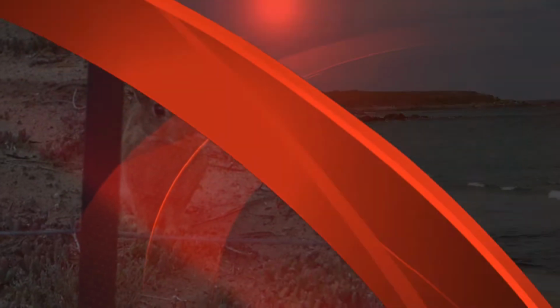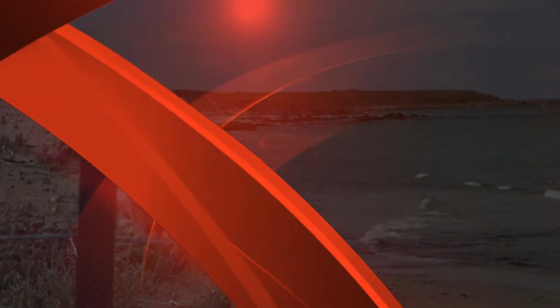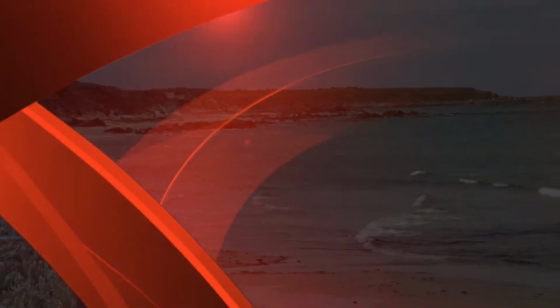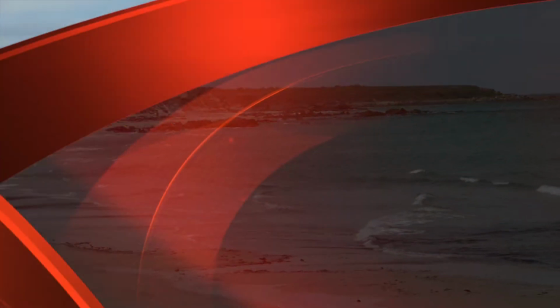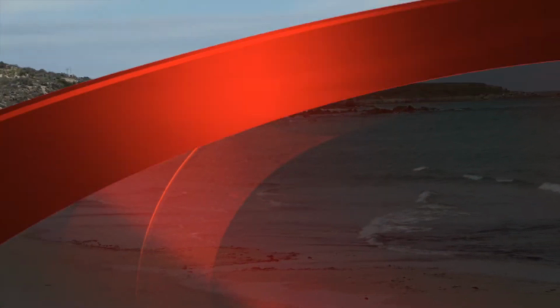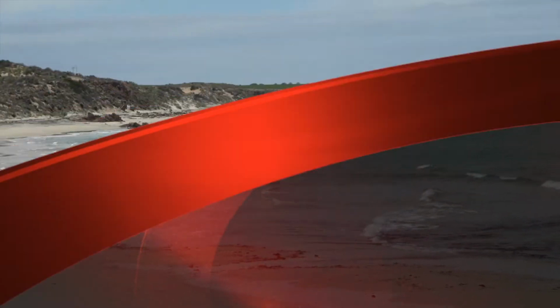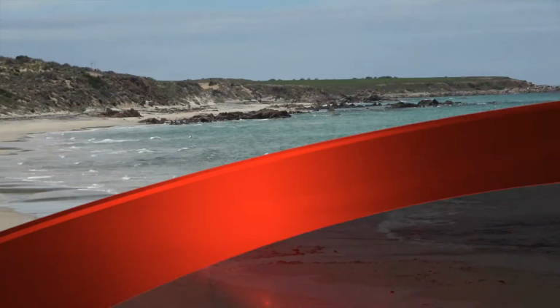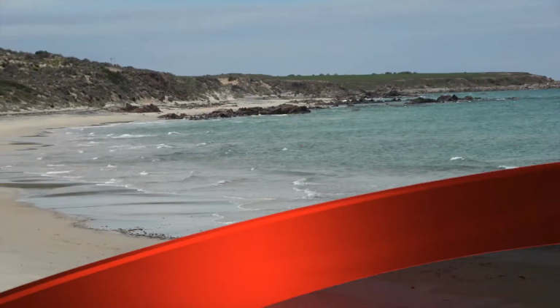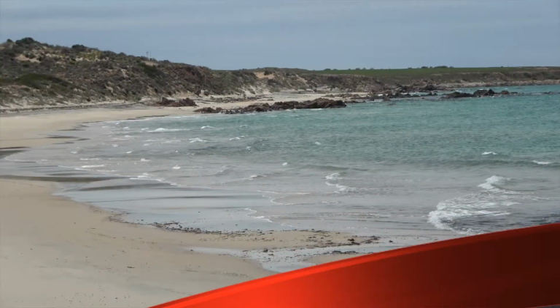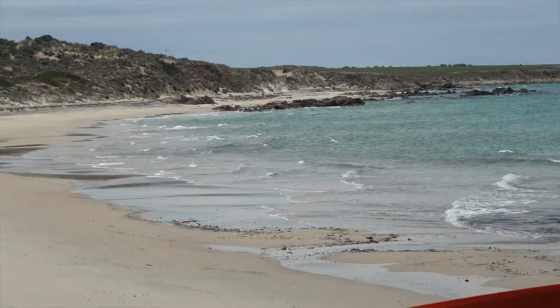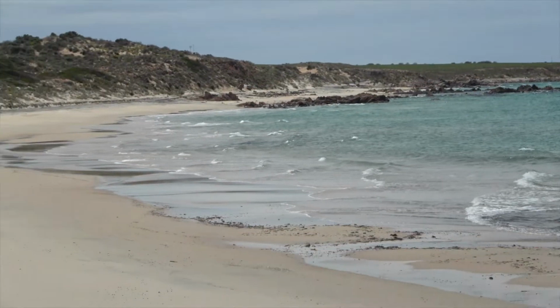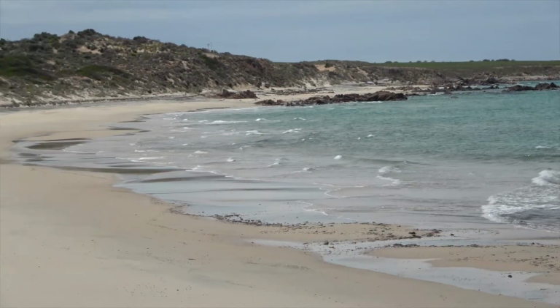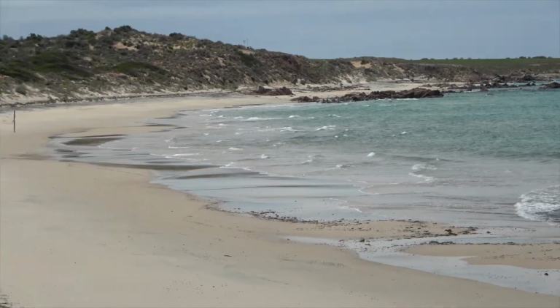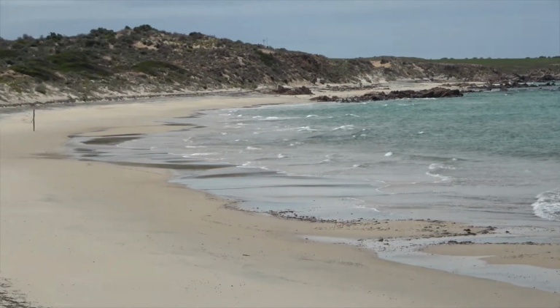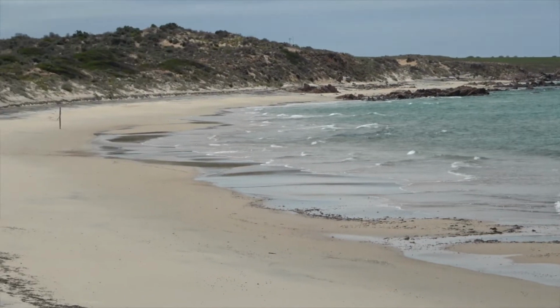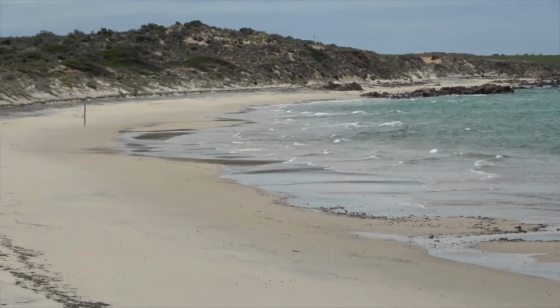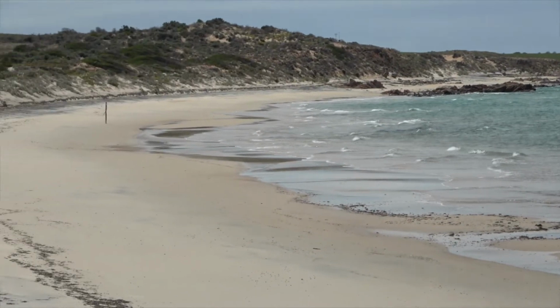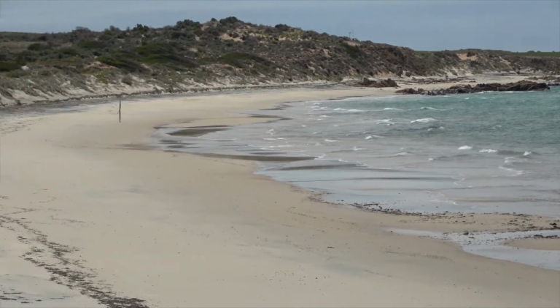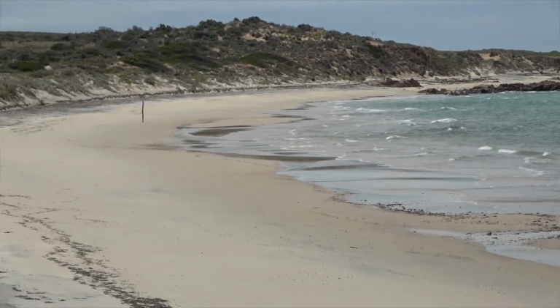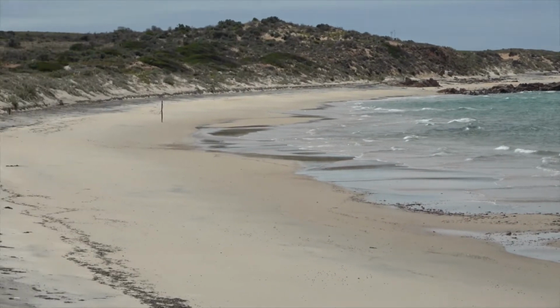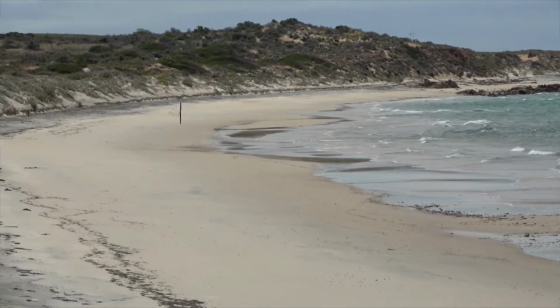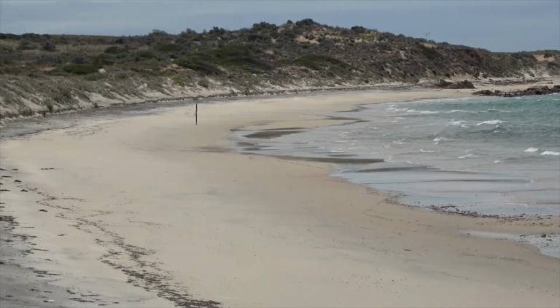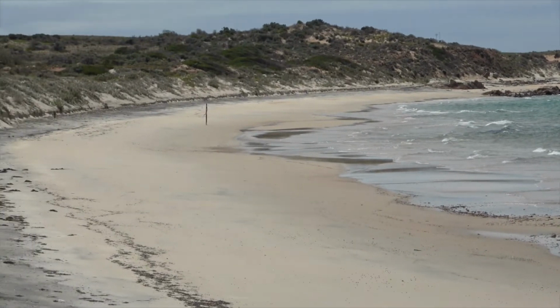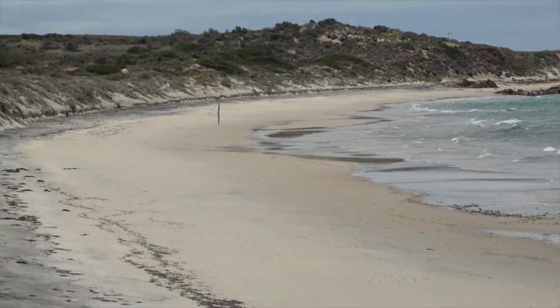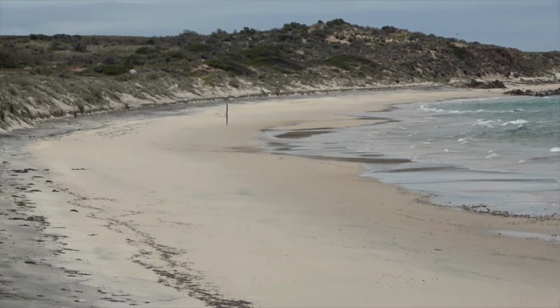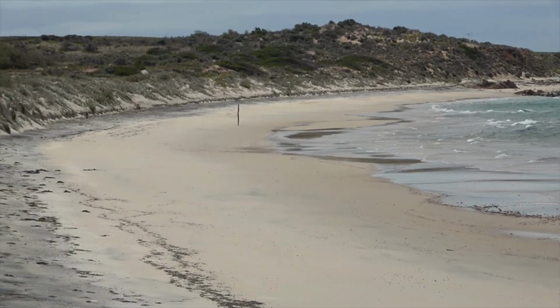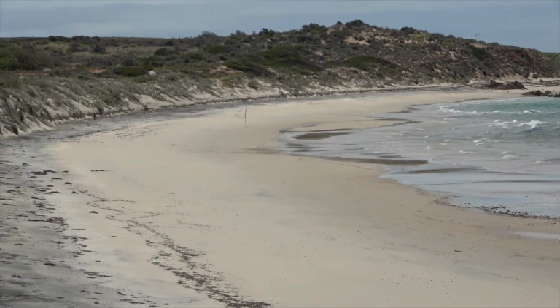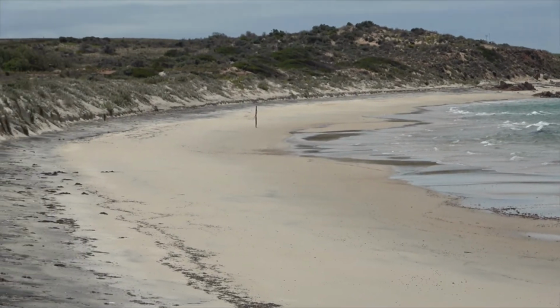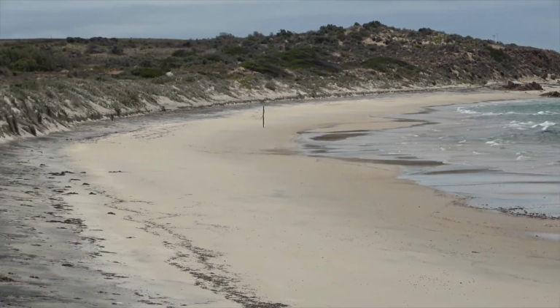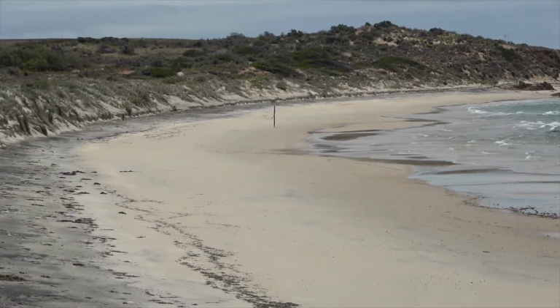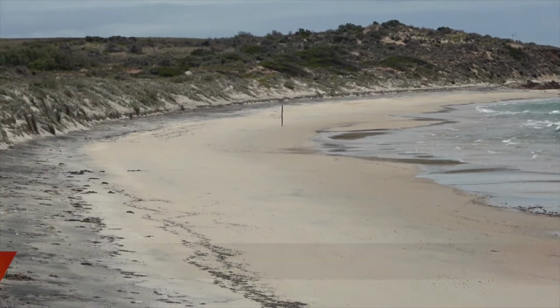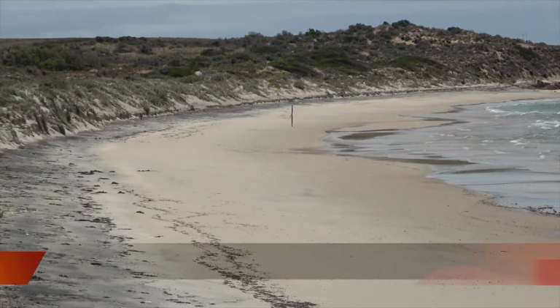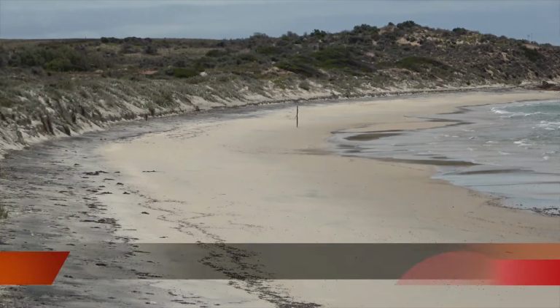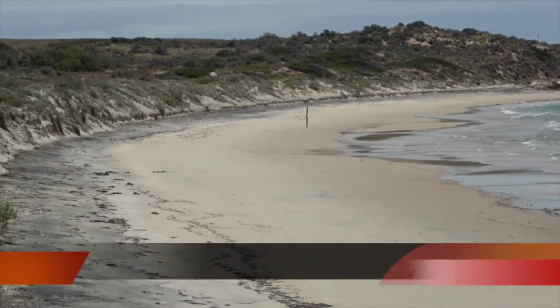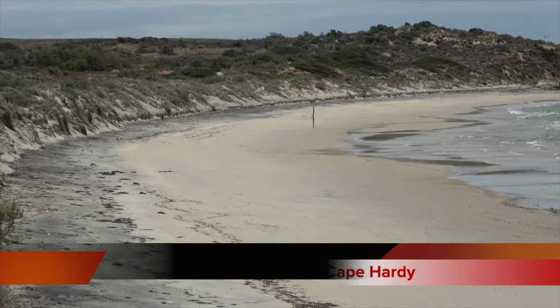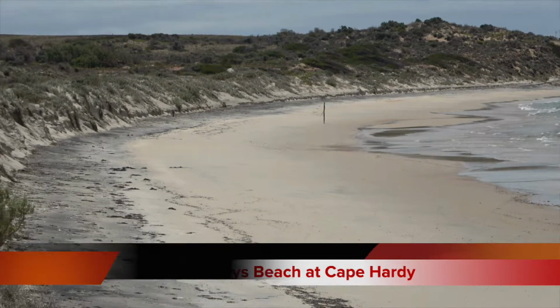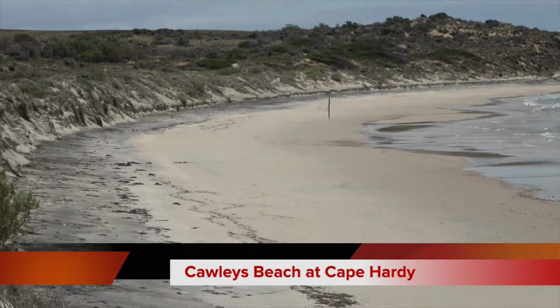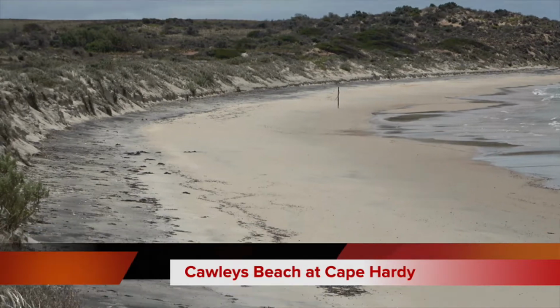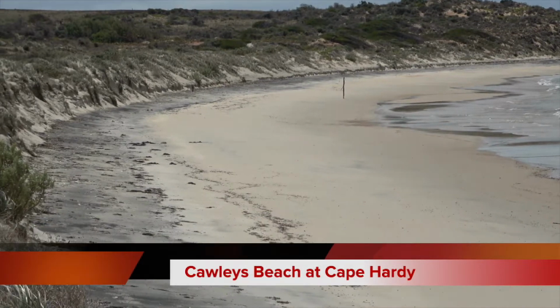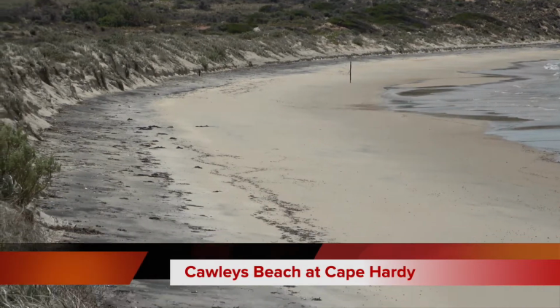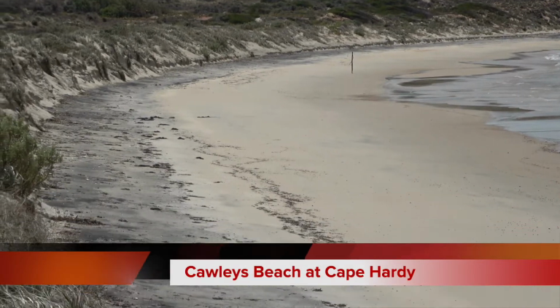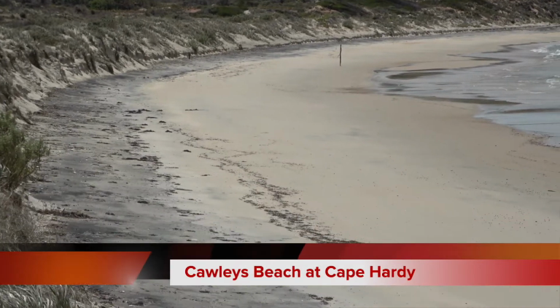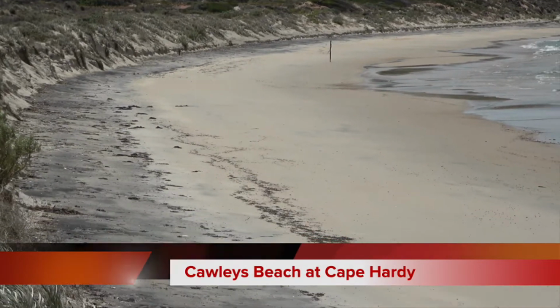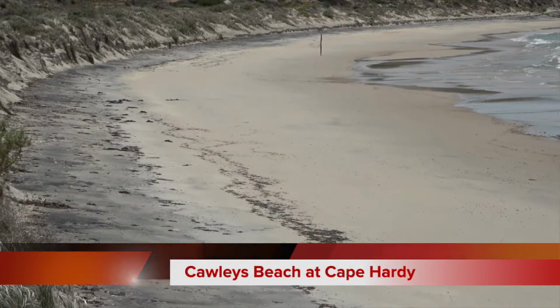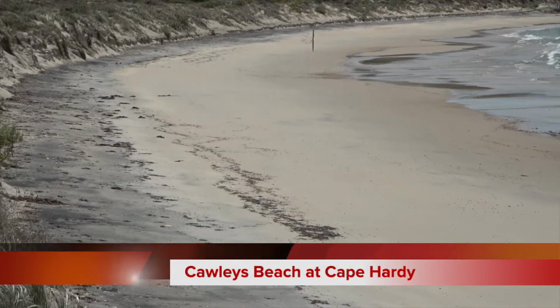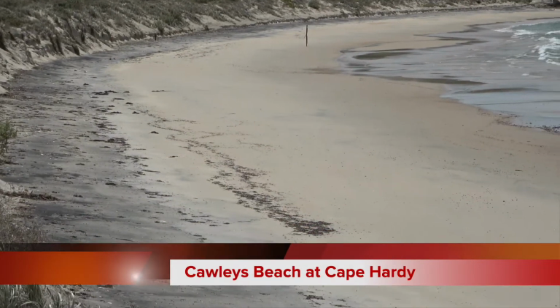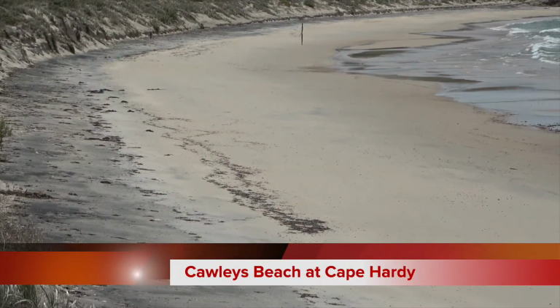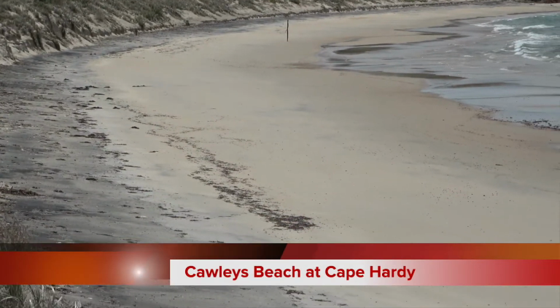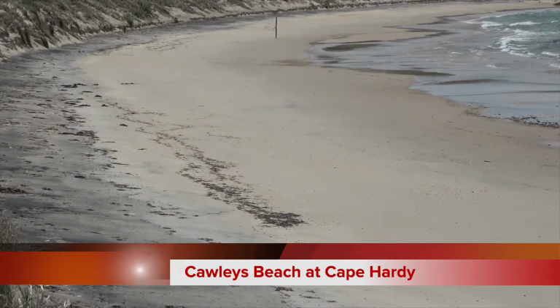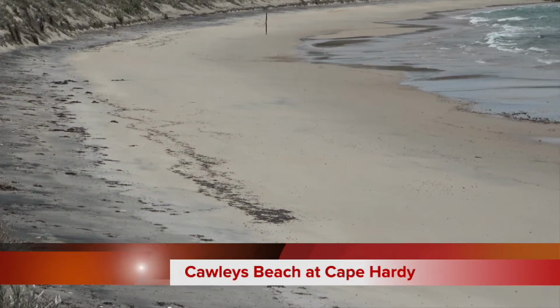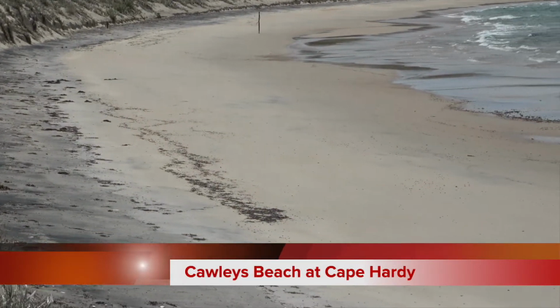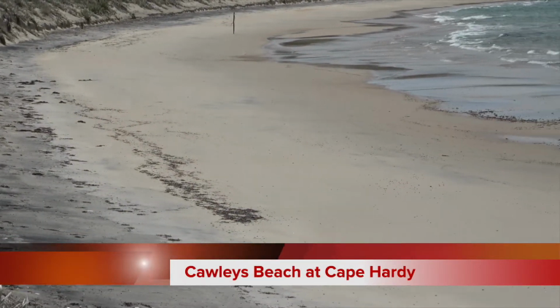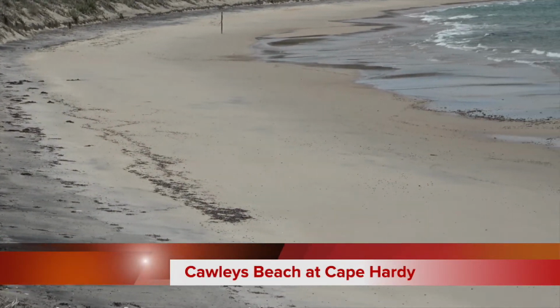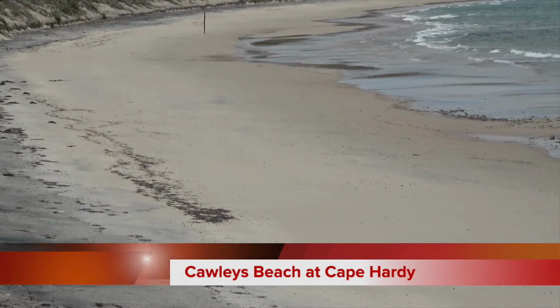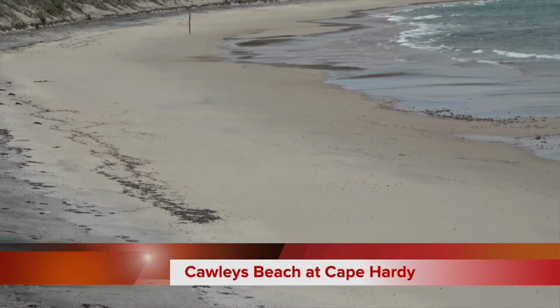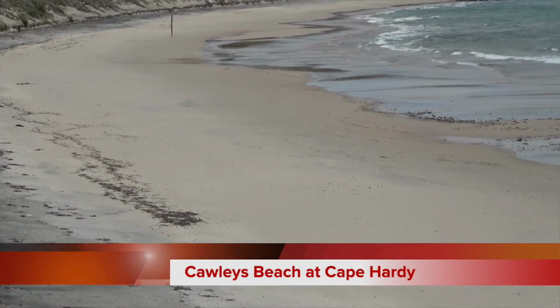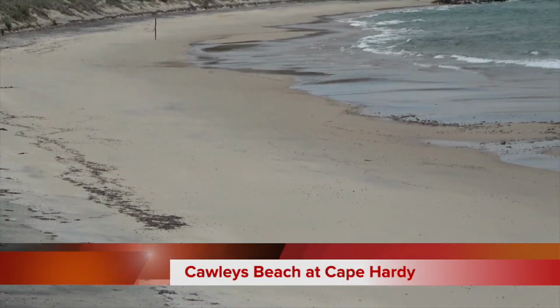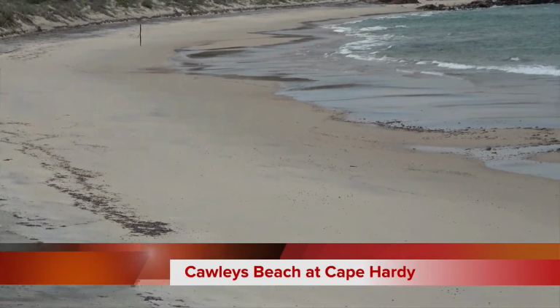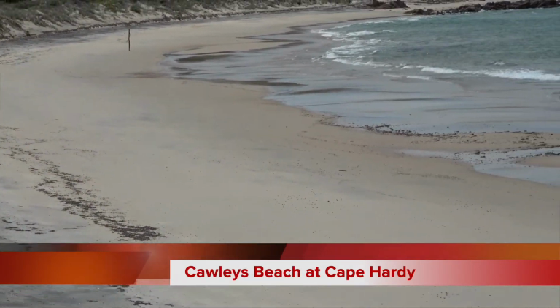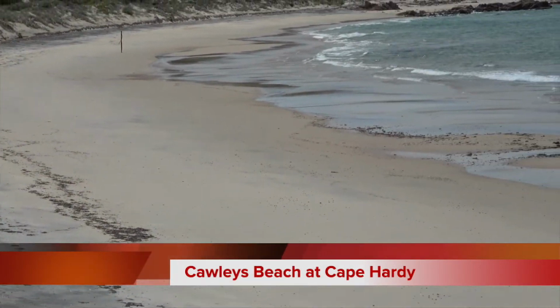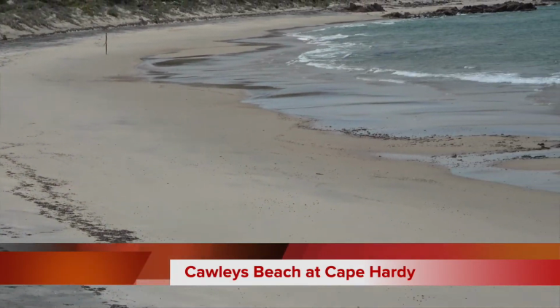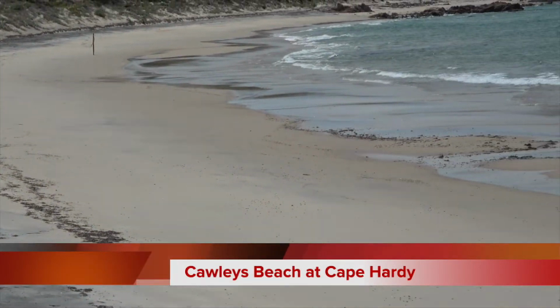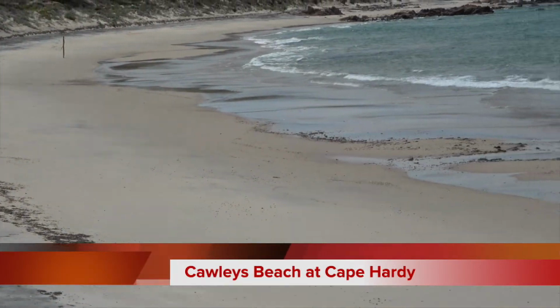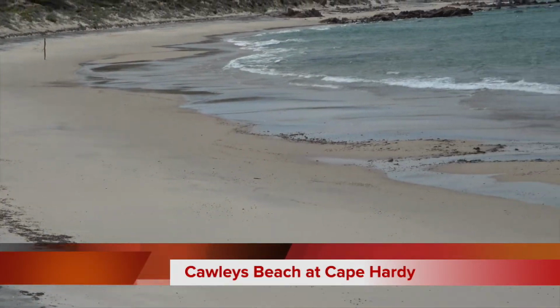Here's the view from our camp for tonight. It's Cowleys Beach at Cape Hardy.